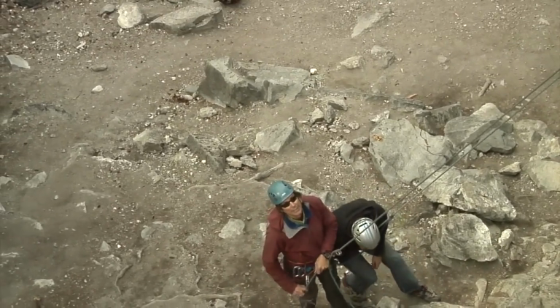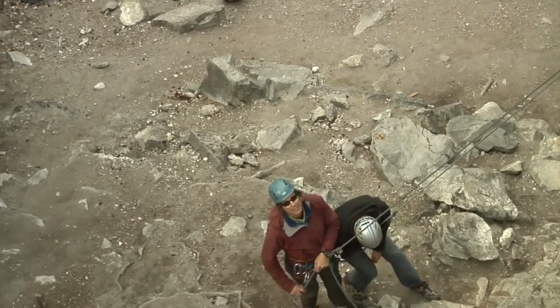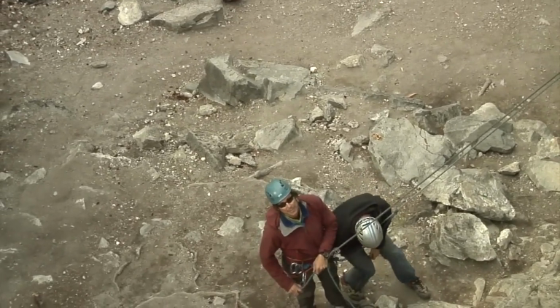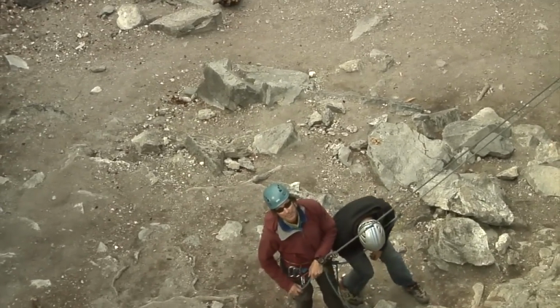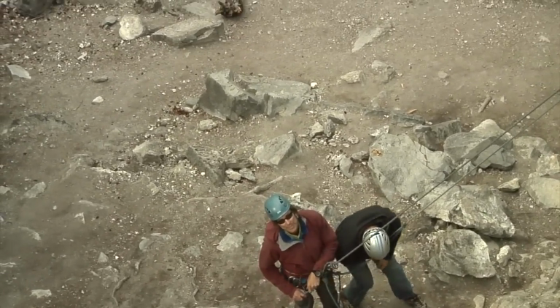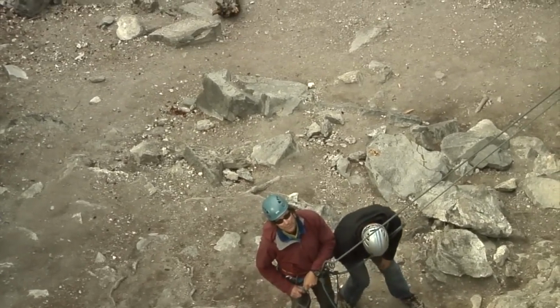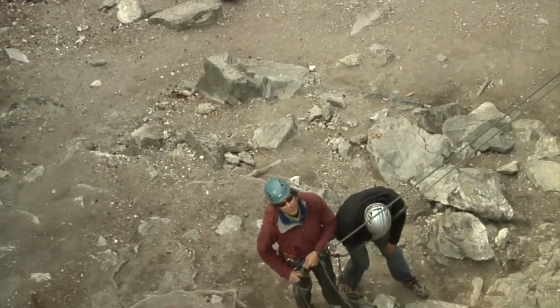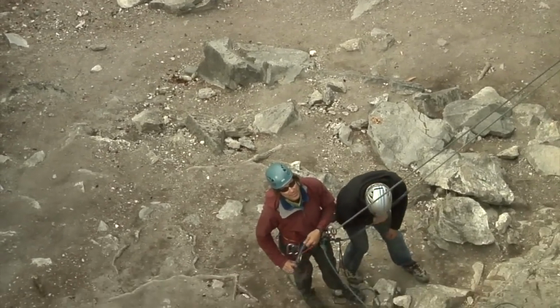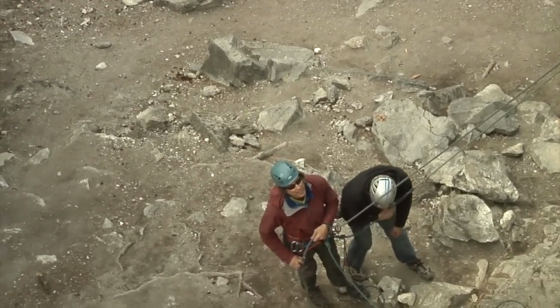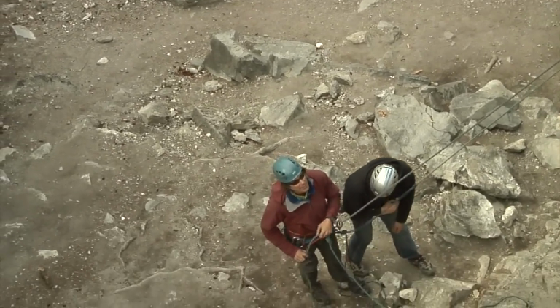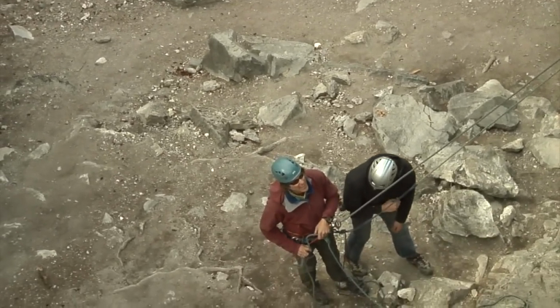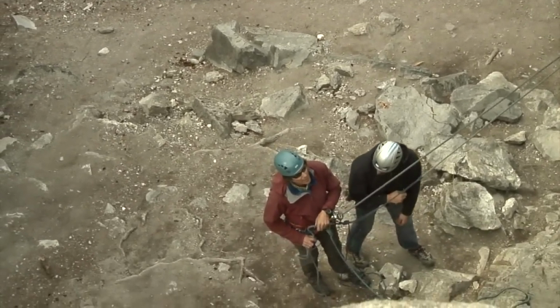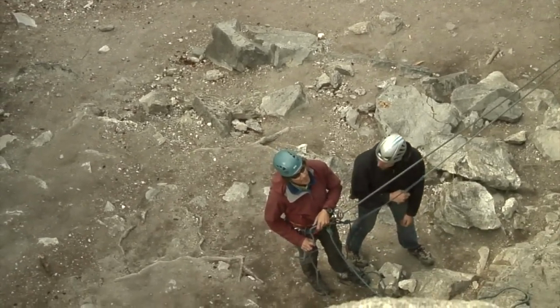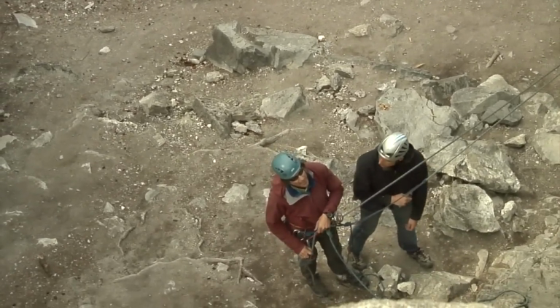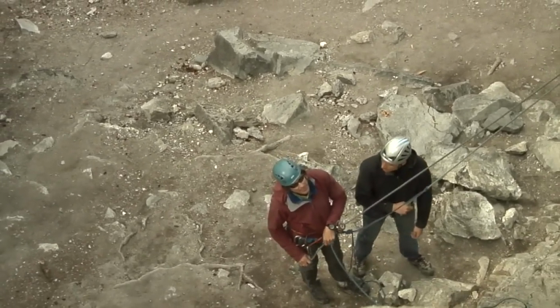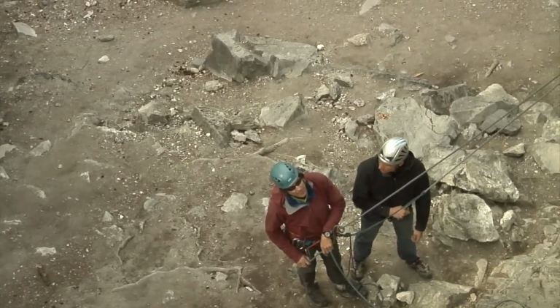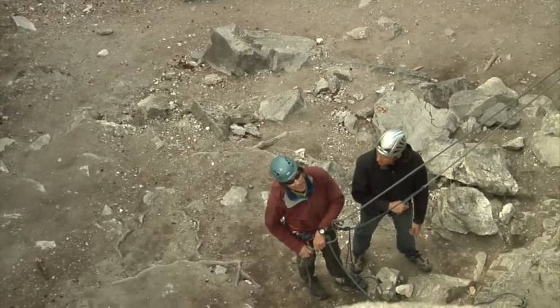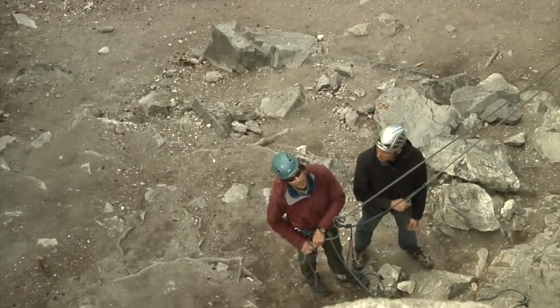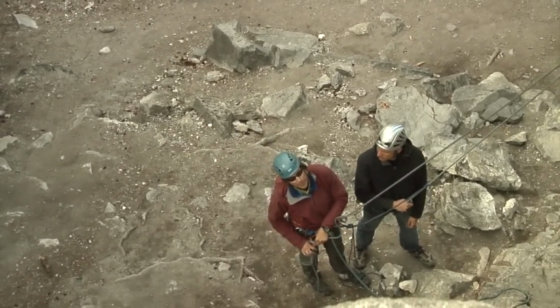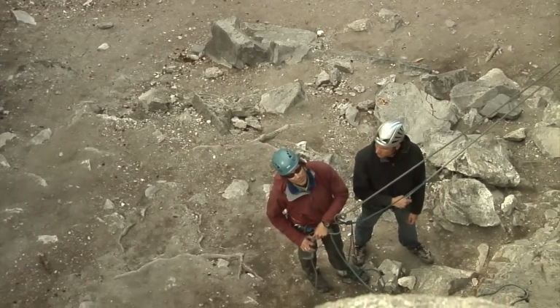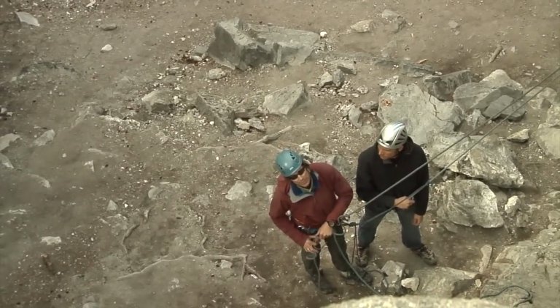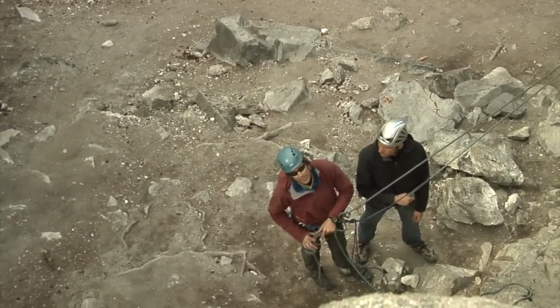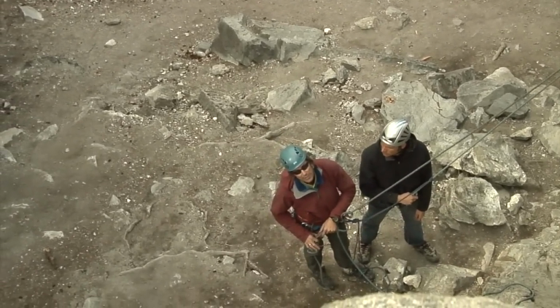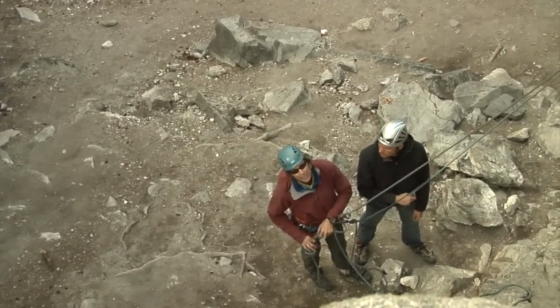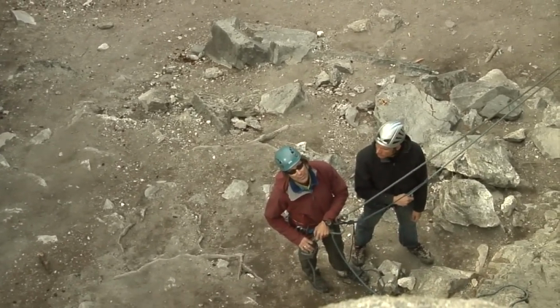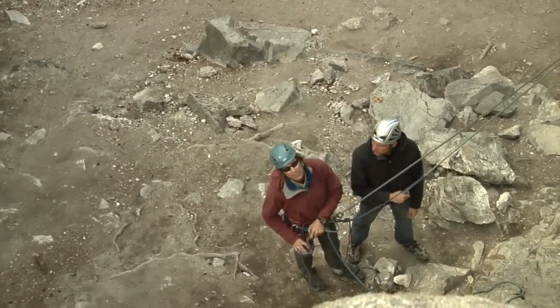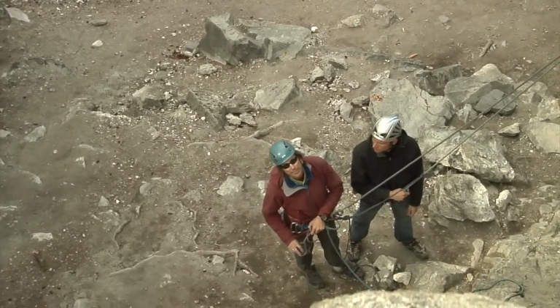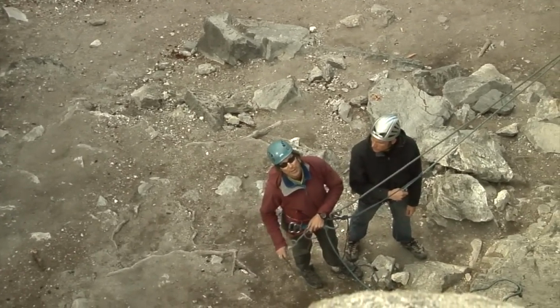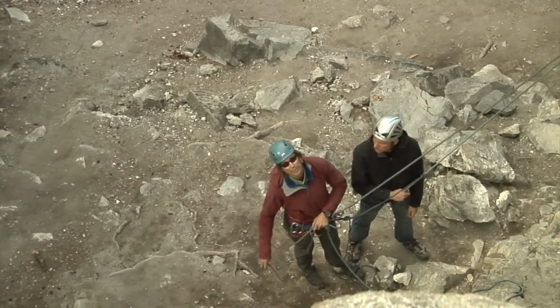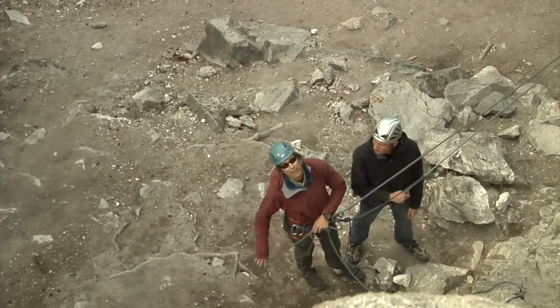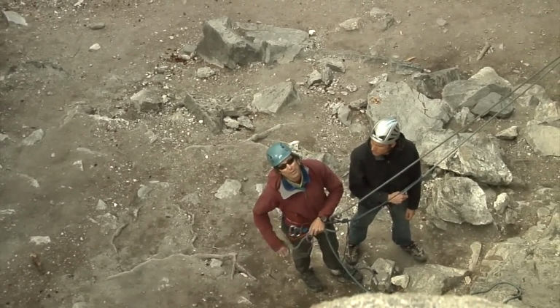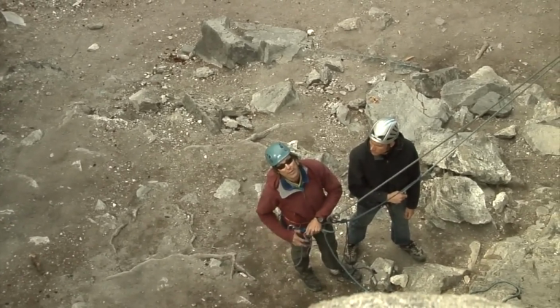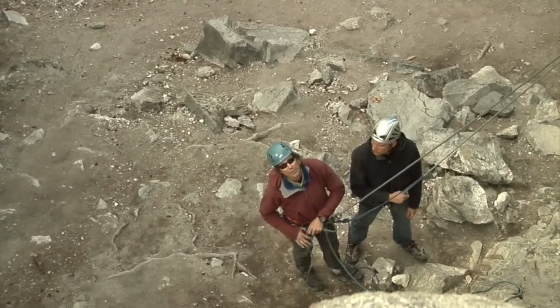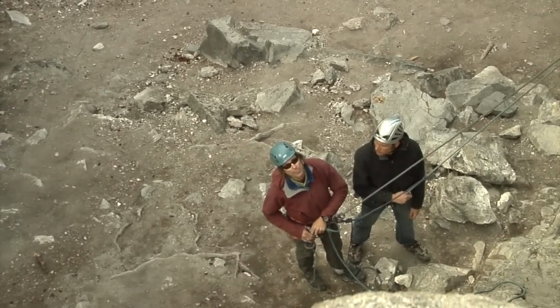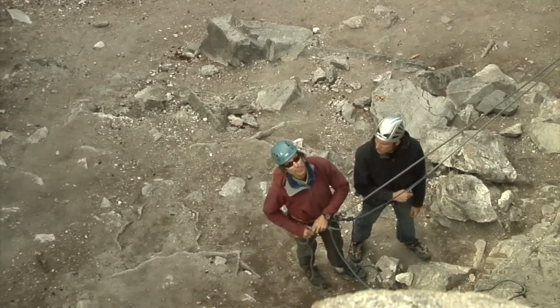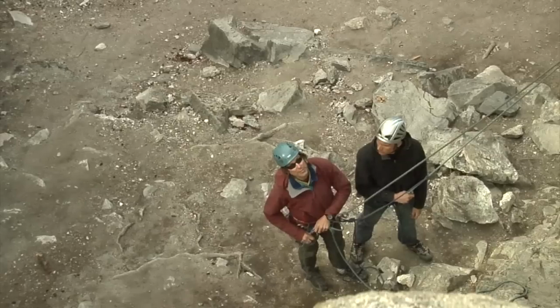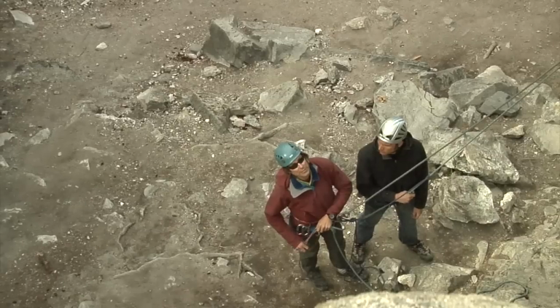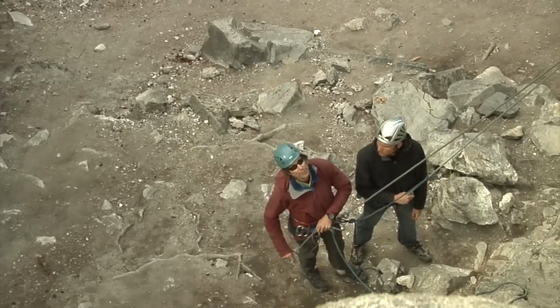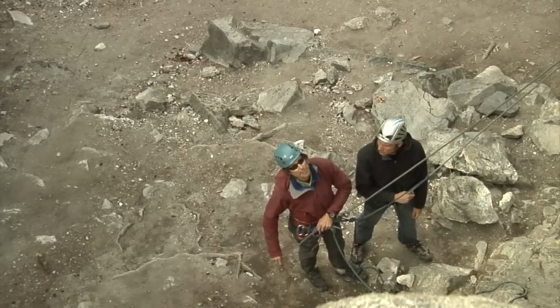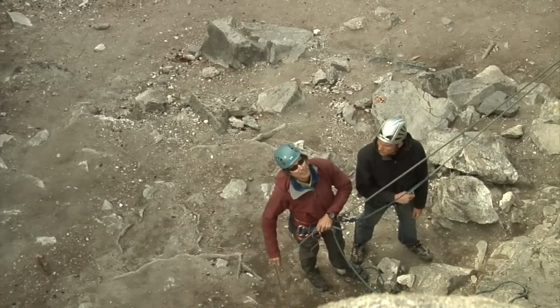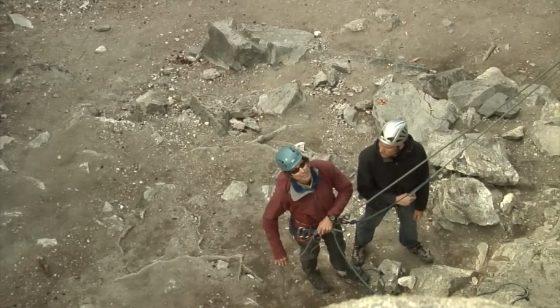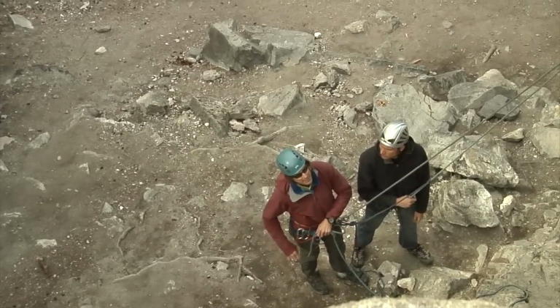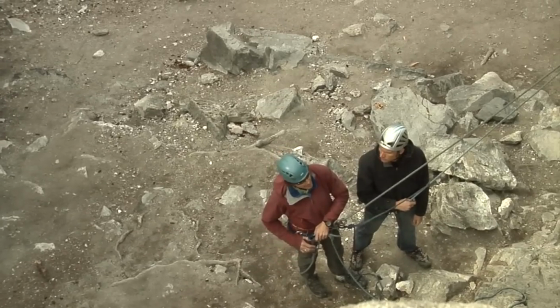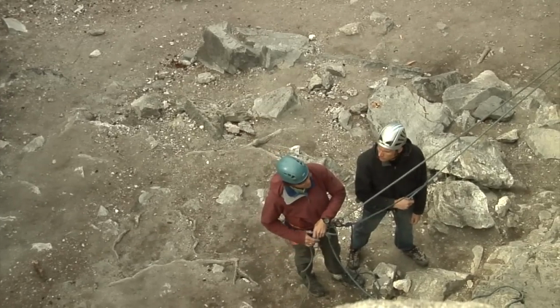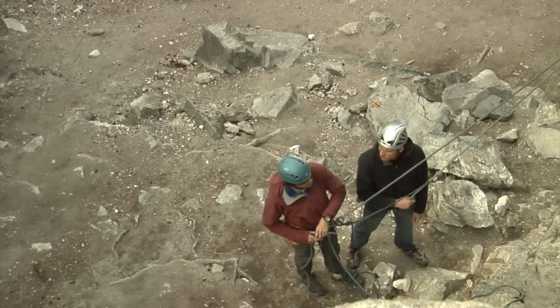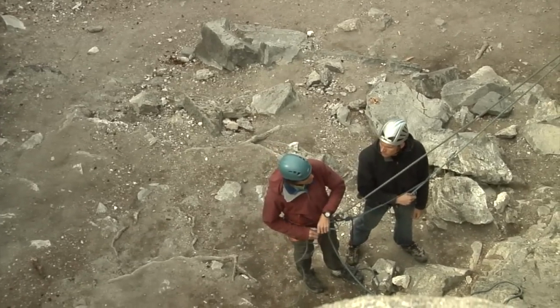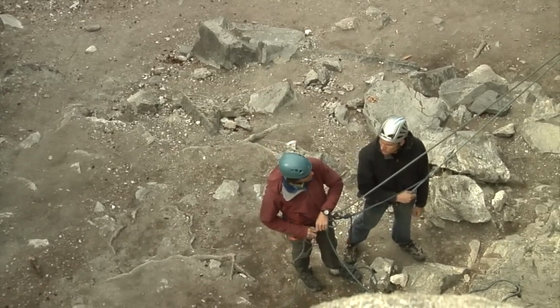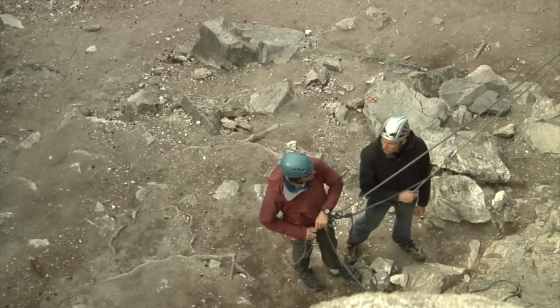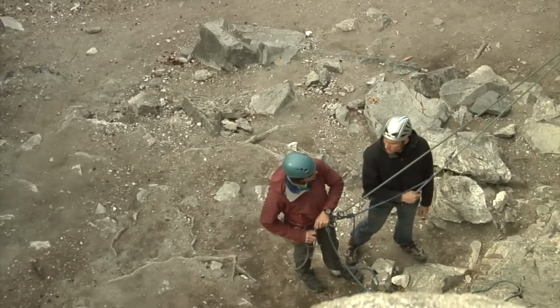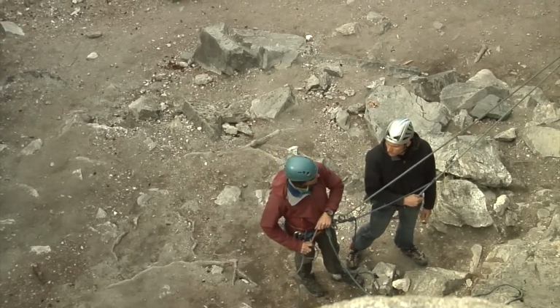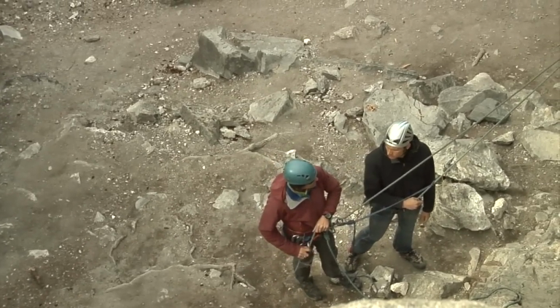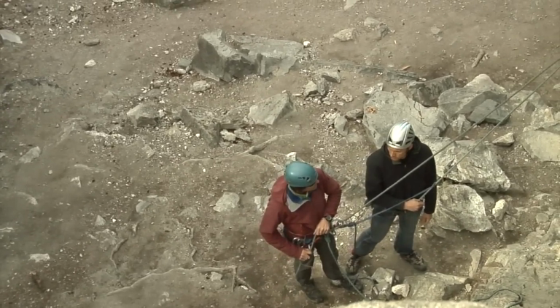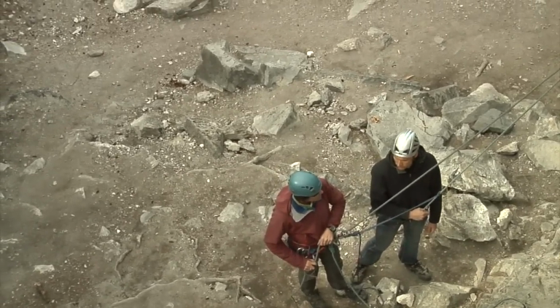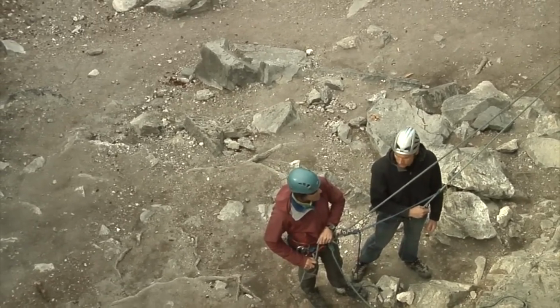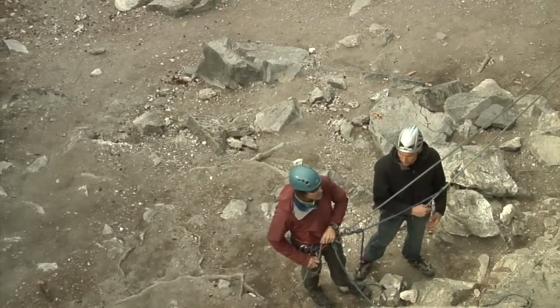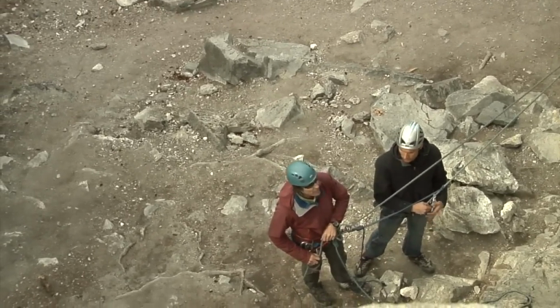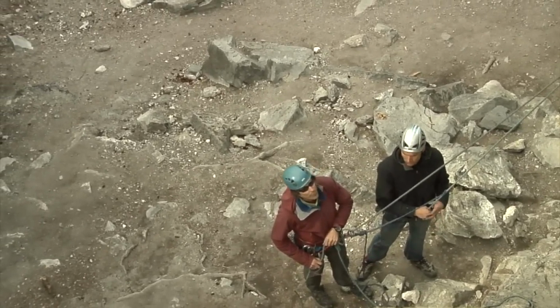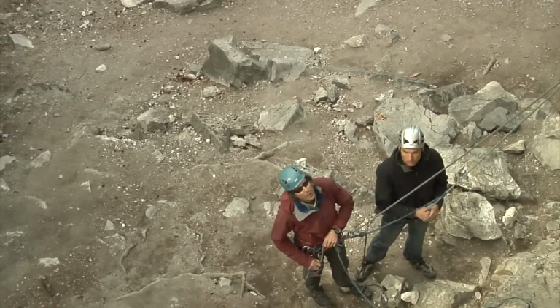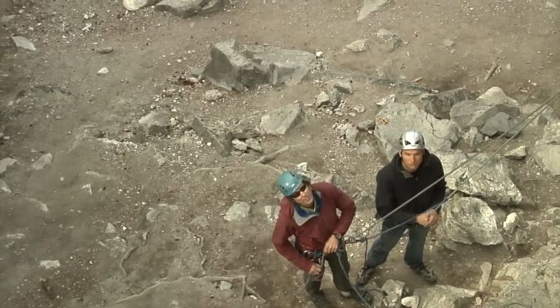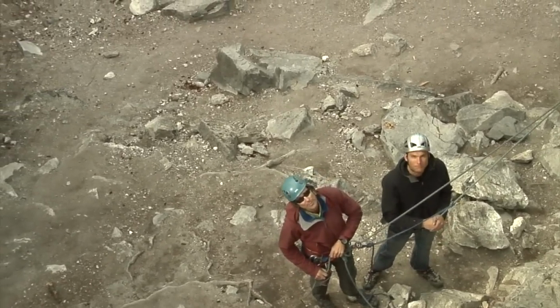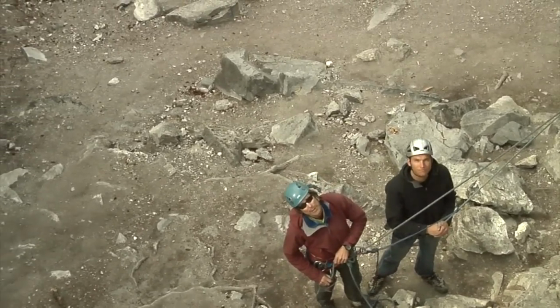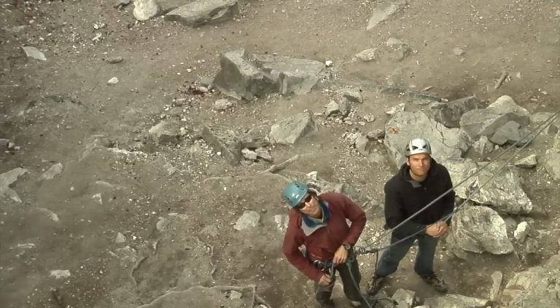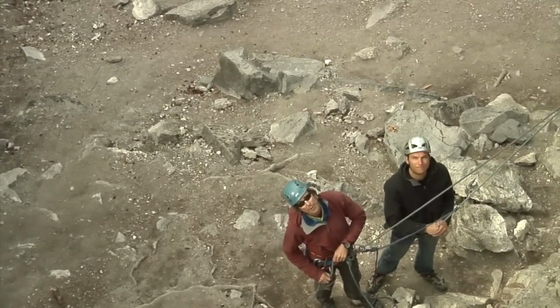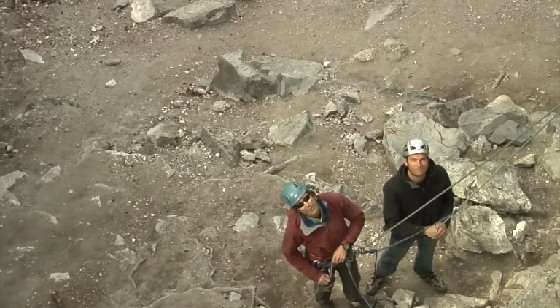Instead of using a counterbalance, you'd use some kind of a tandem personal rappel system for the subsequent pitches. Thank you for watching — Mike Barter.